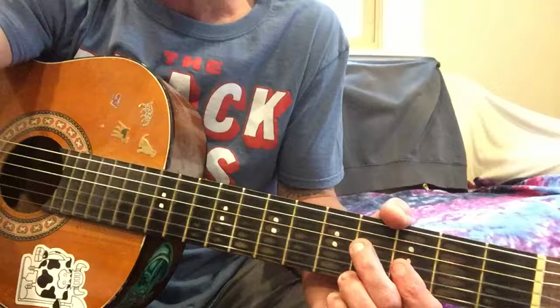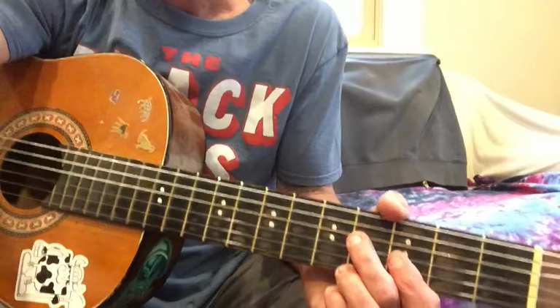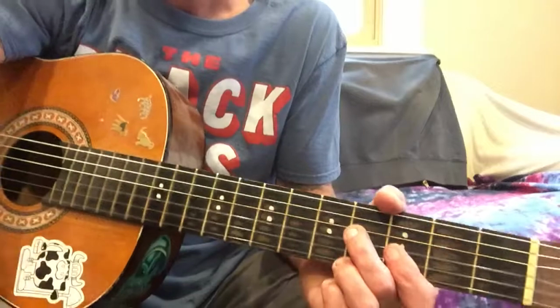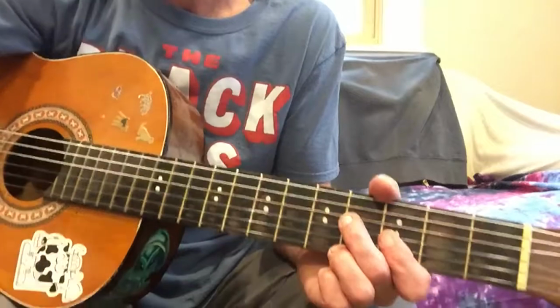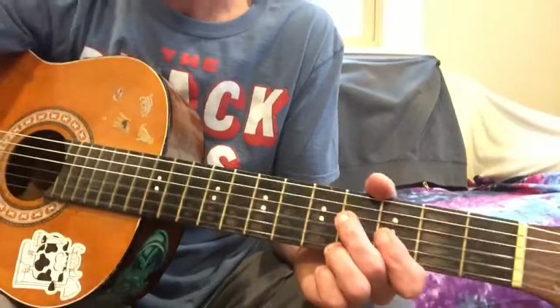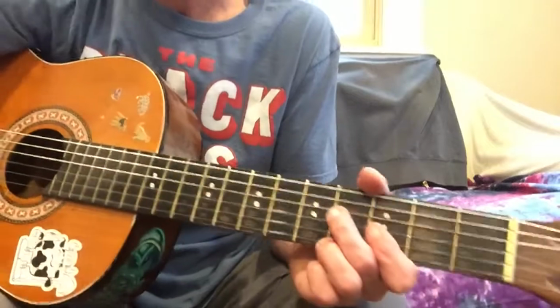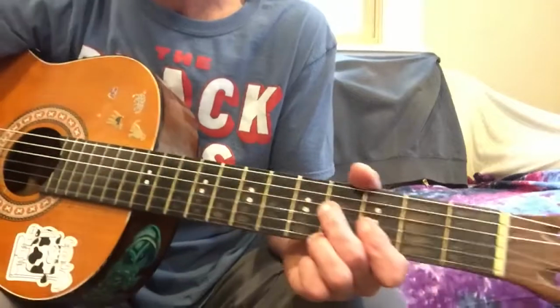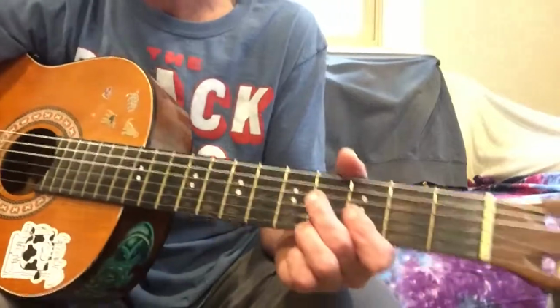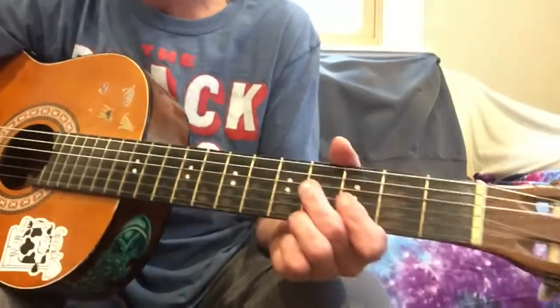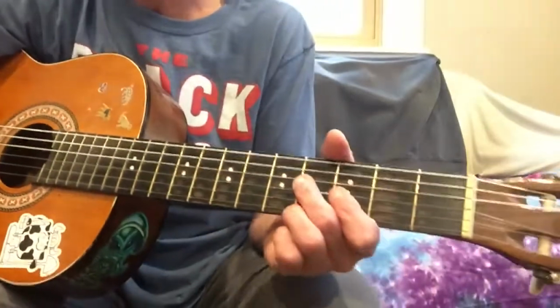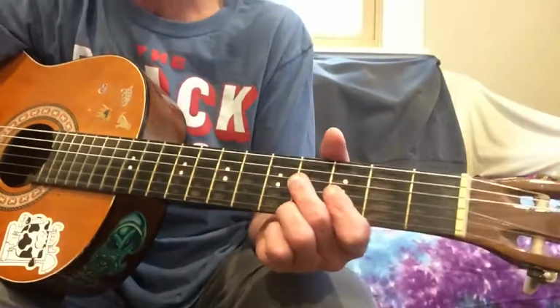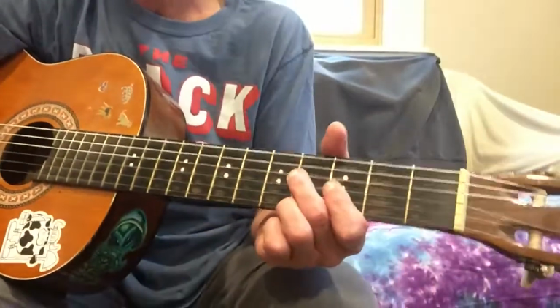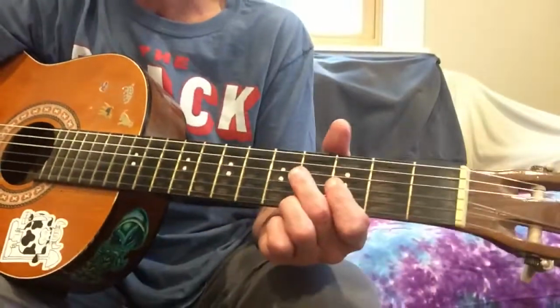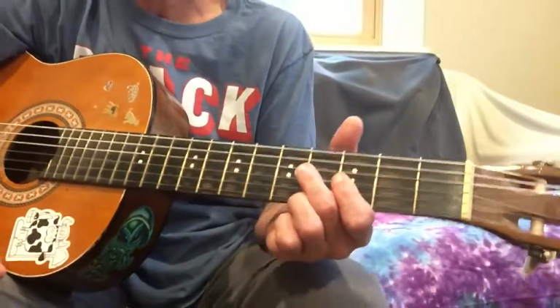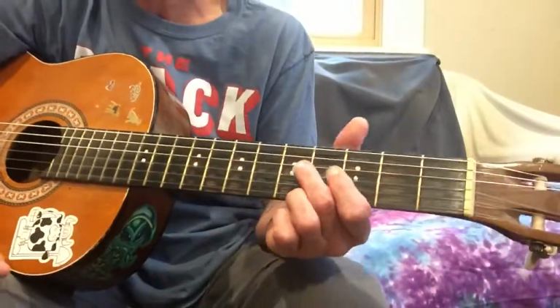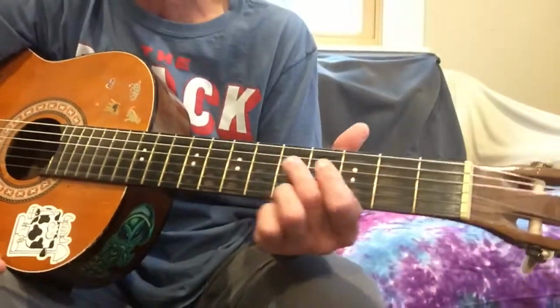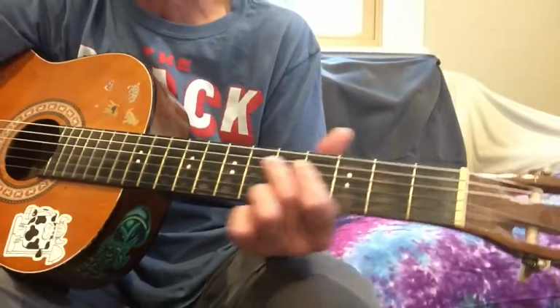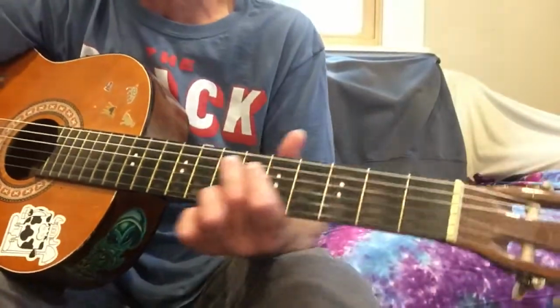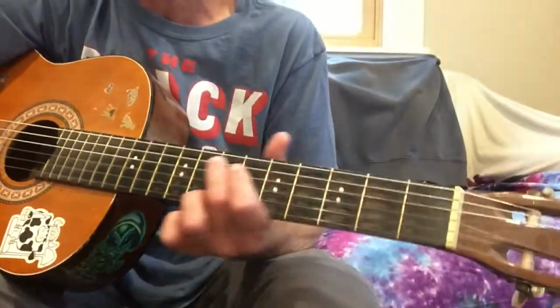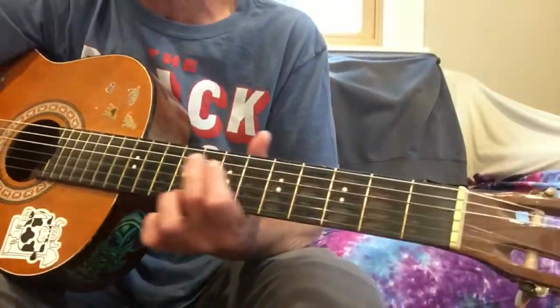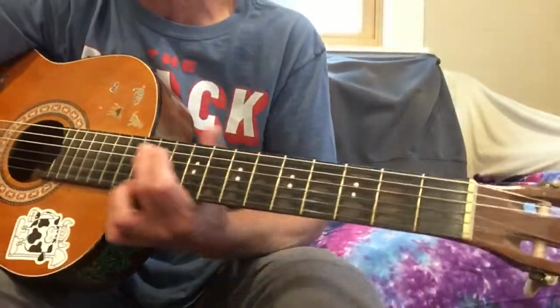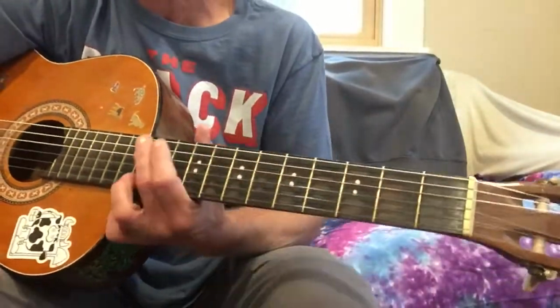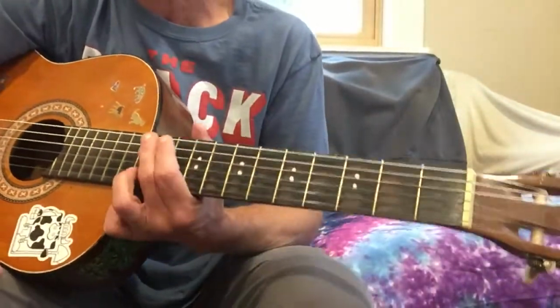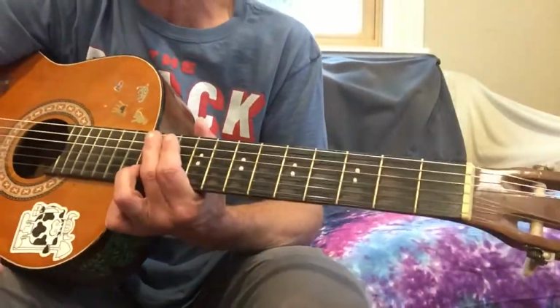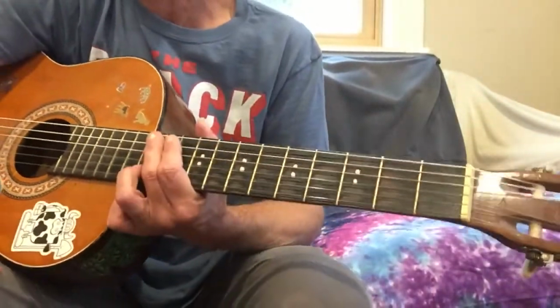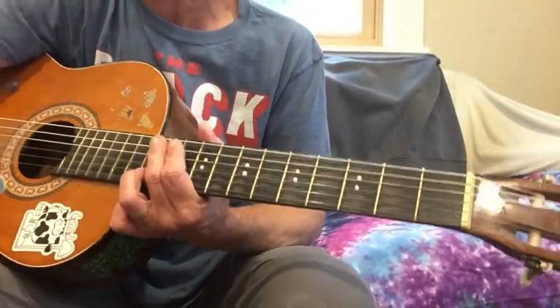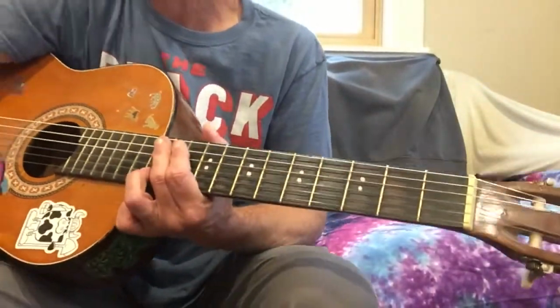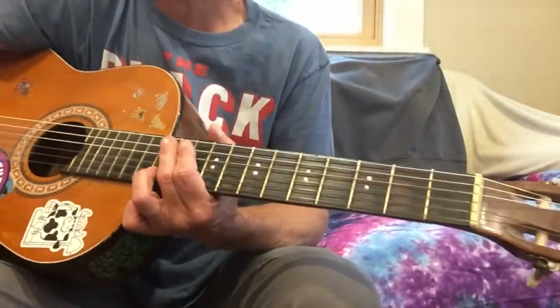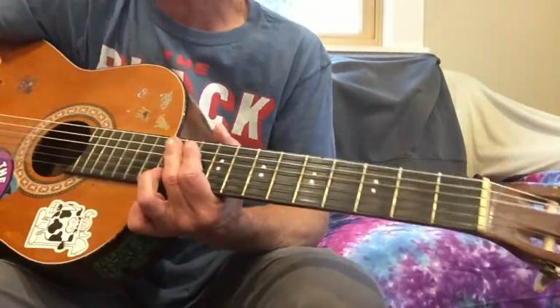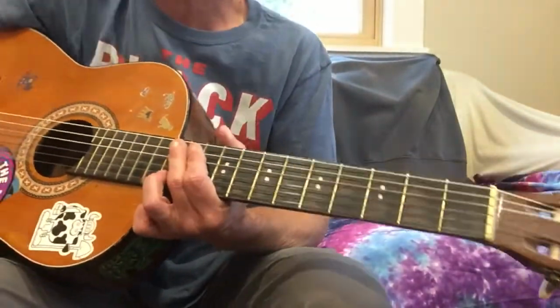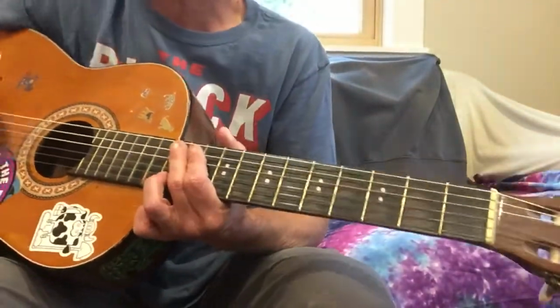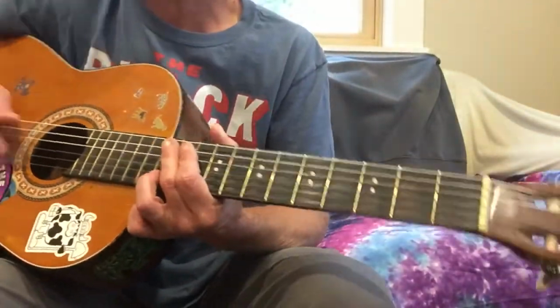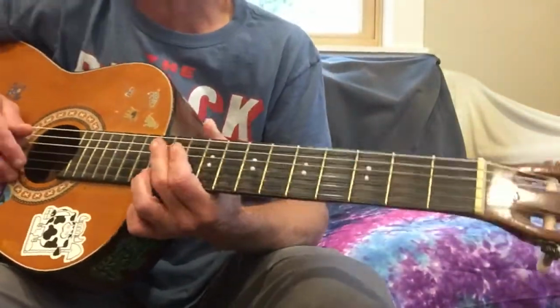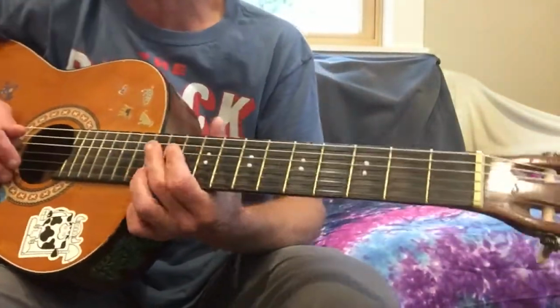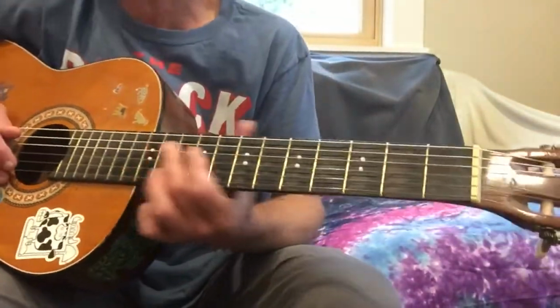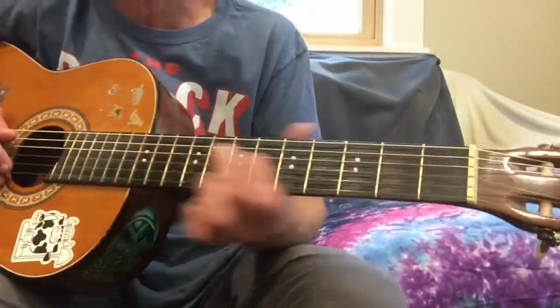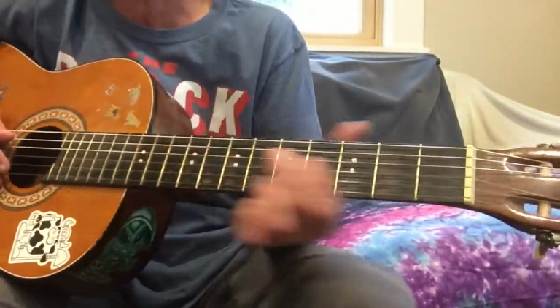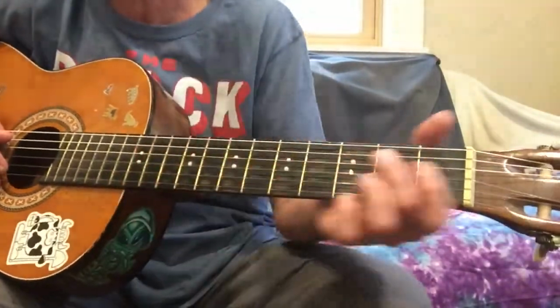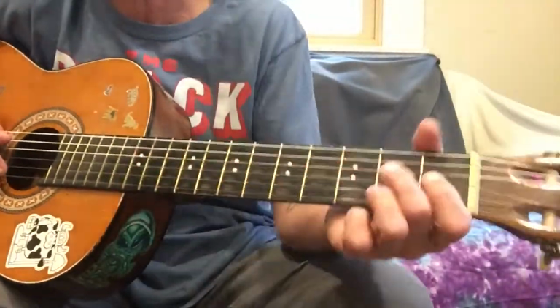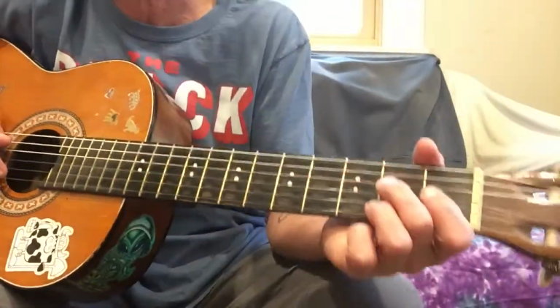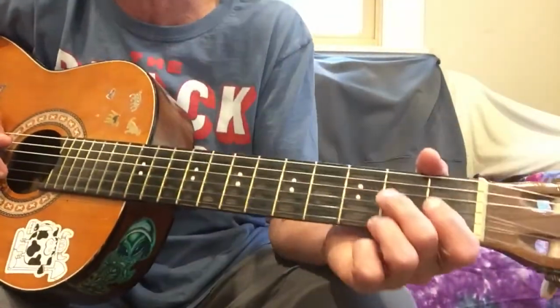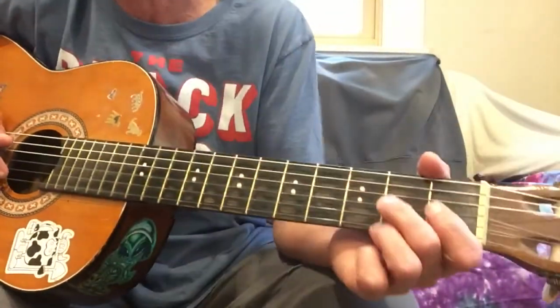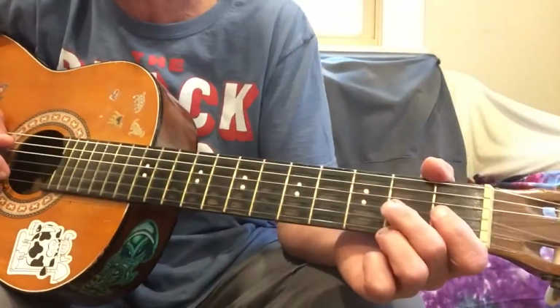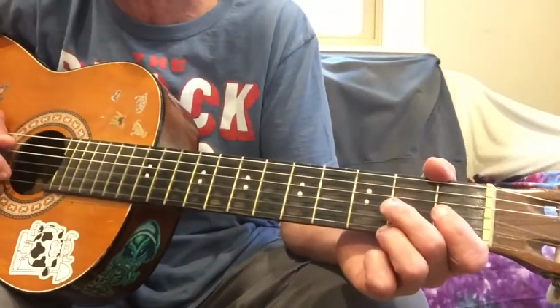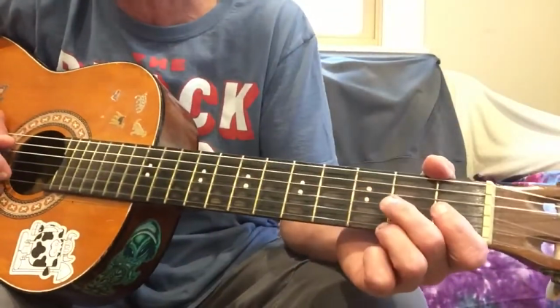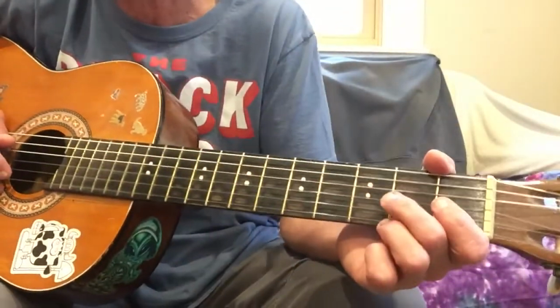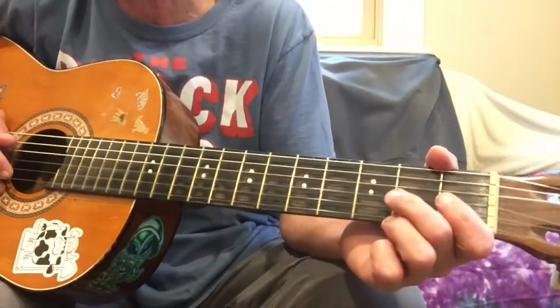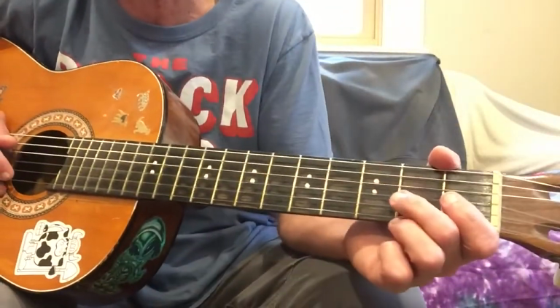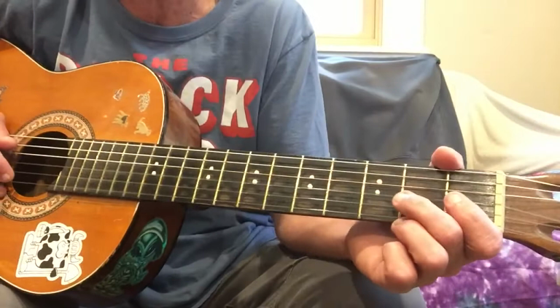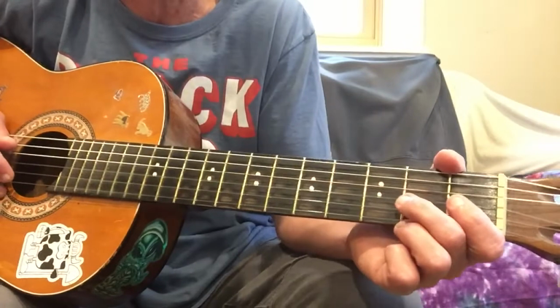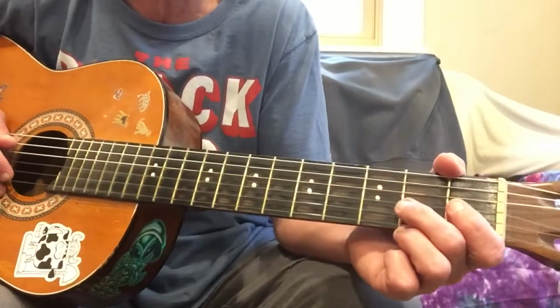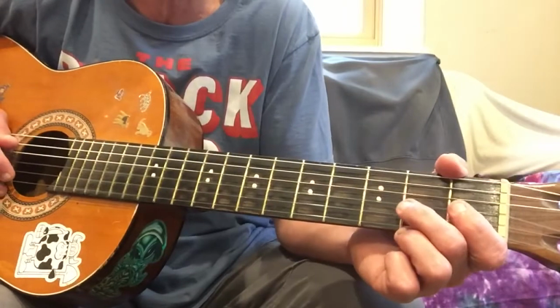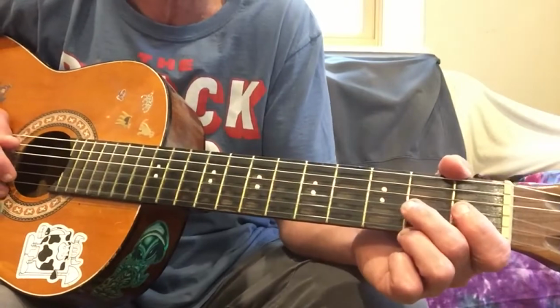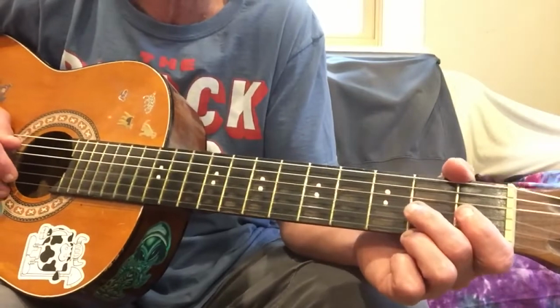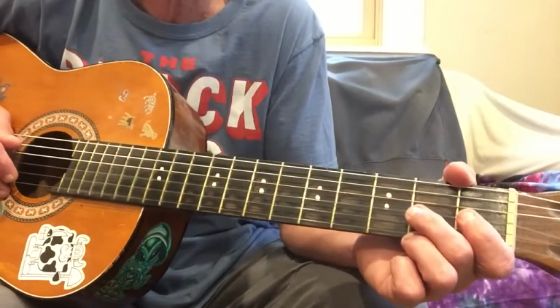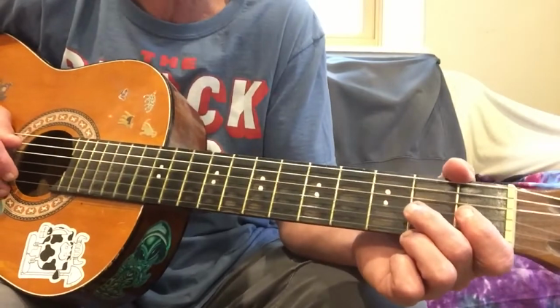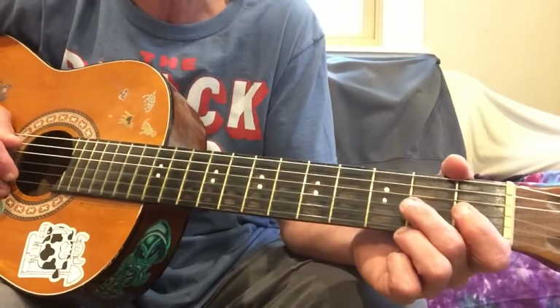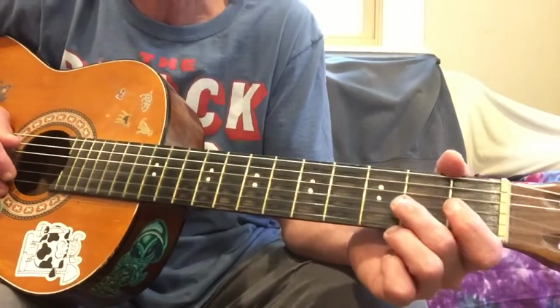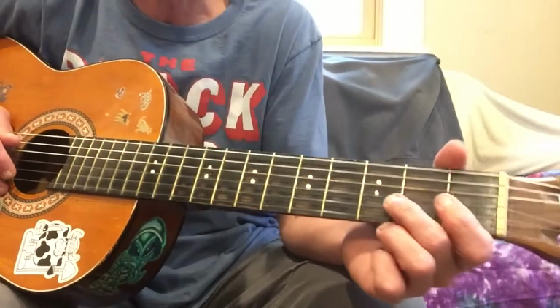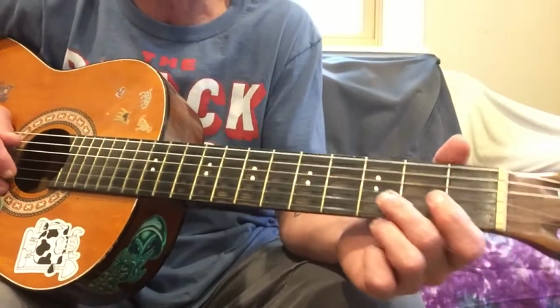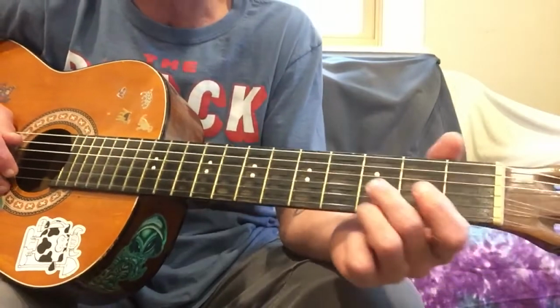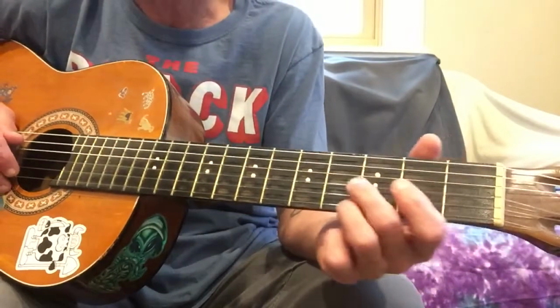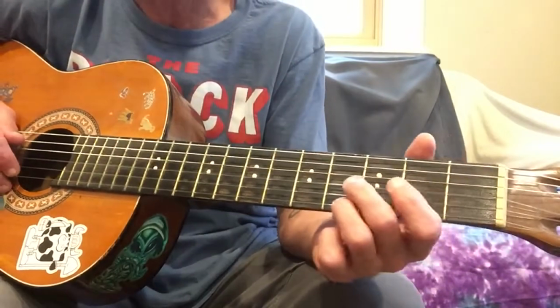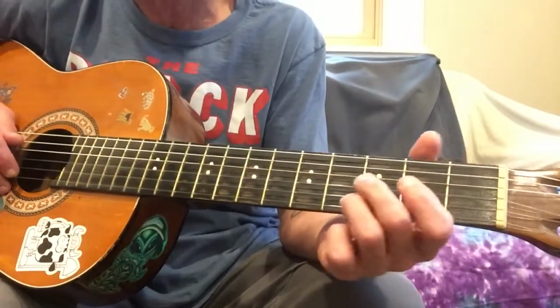Howdy folks, how's it going? Thought today I'd do a lesson for Loving Cup by the Rolling Stones. I kind of always liked that song, and we're going to do that one today.